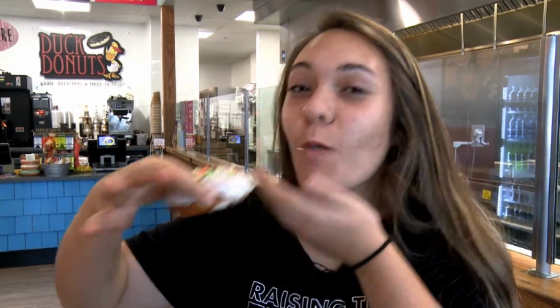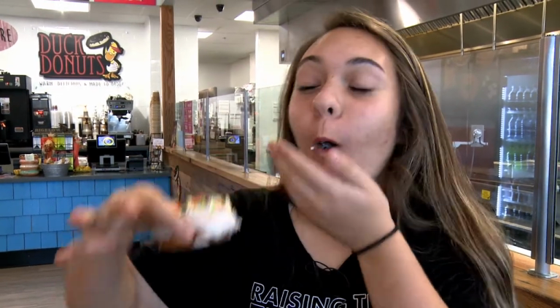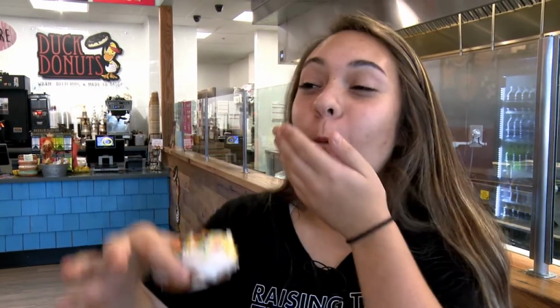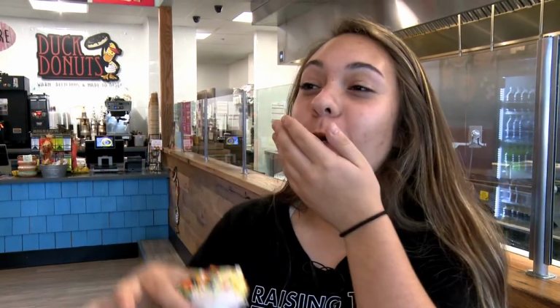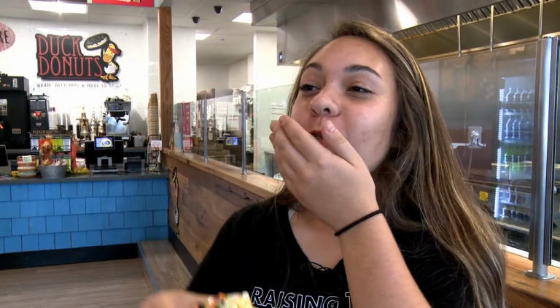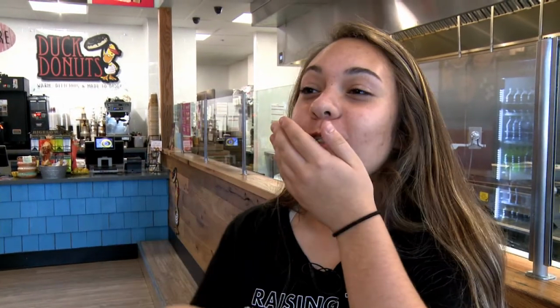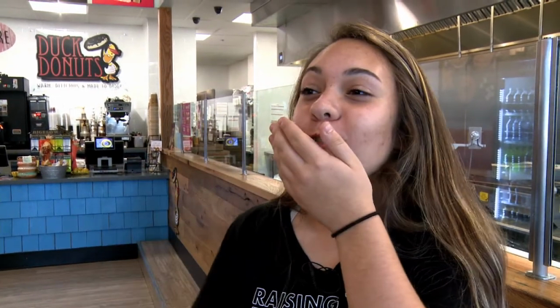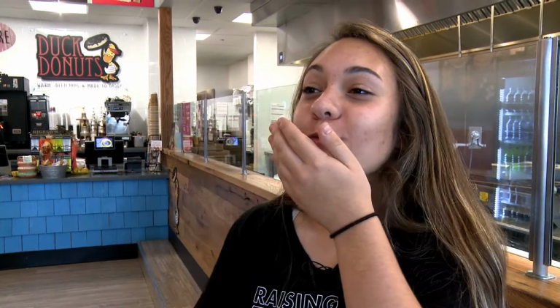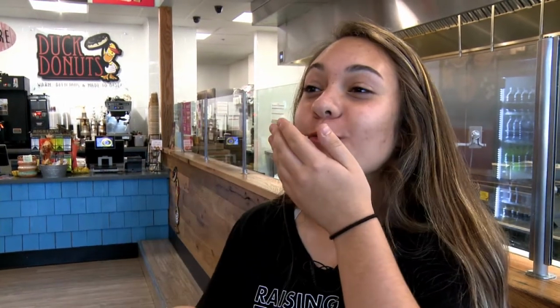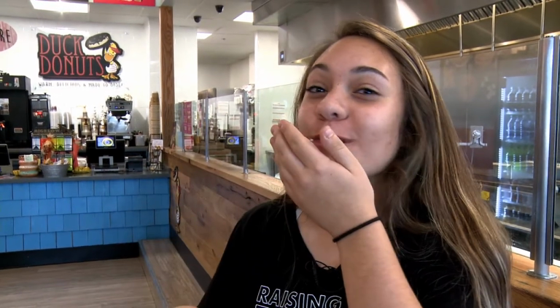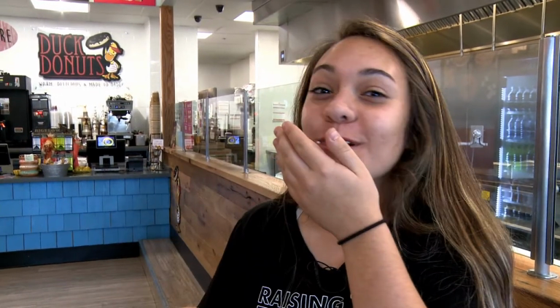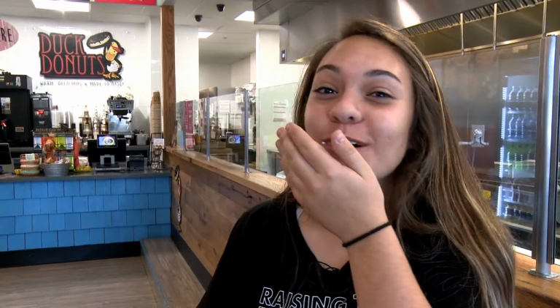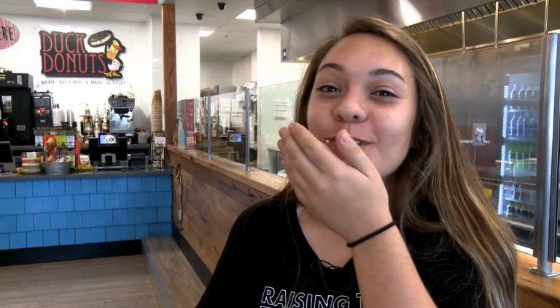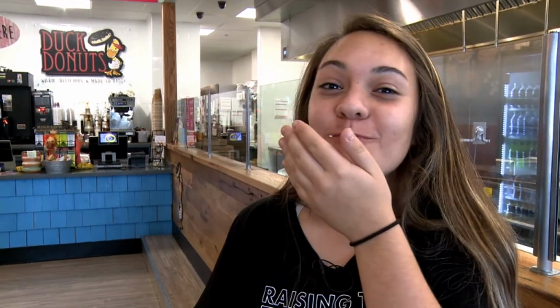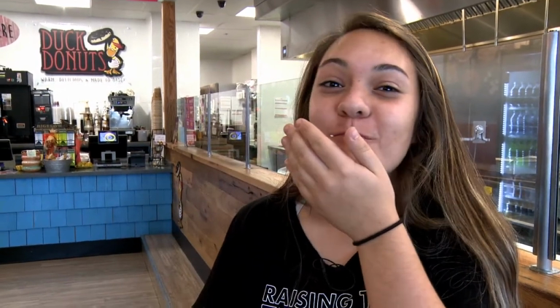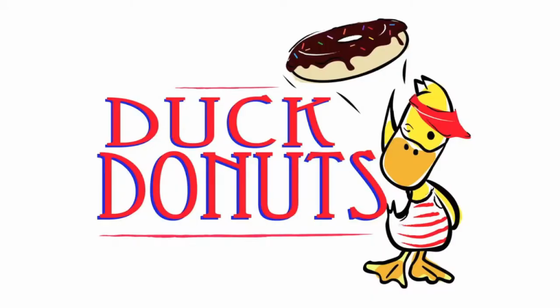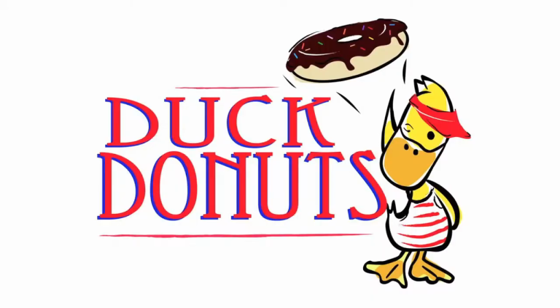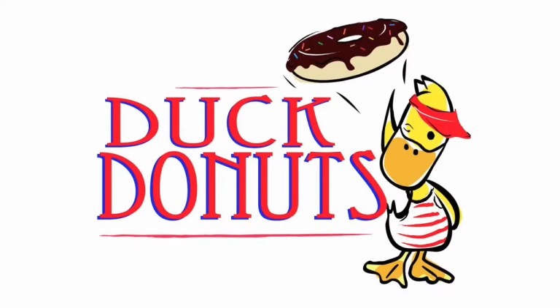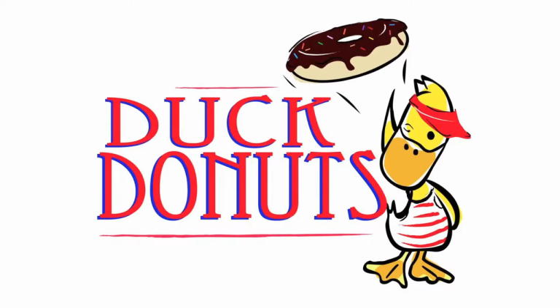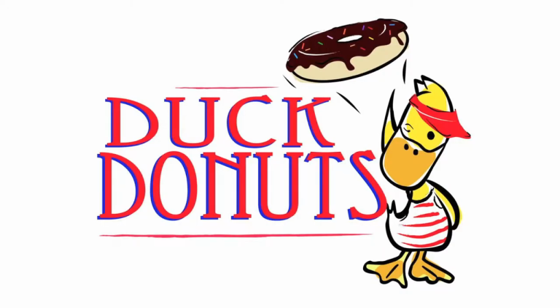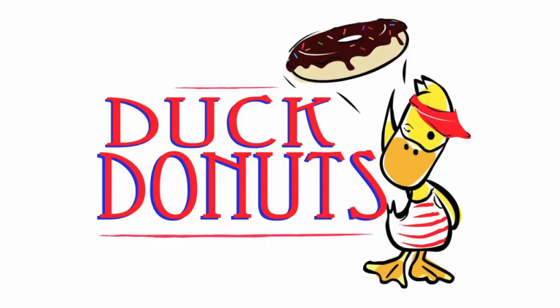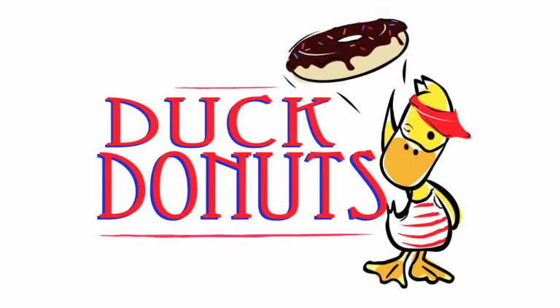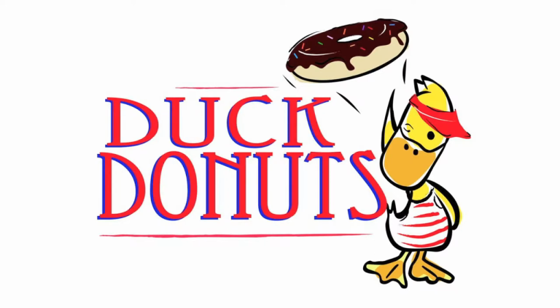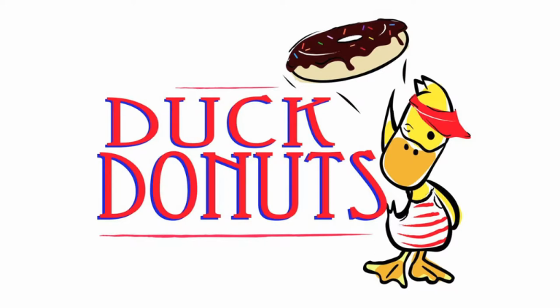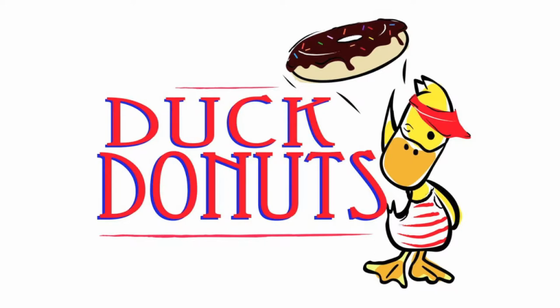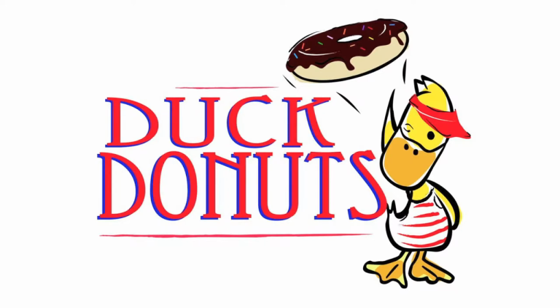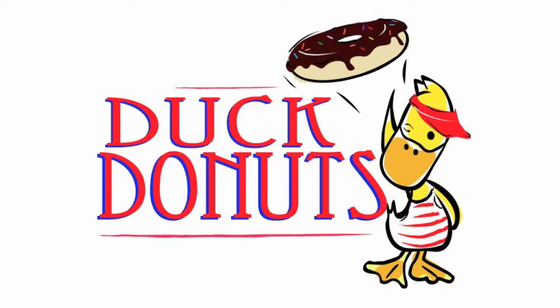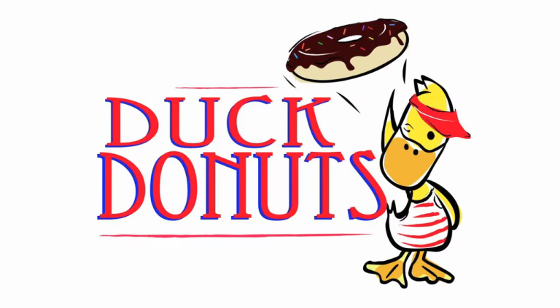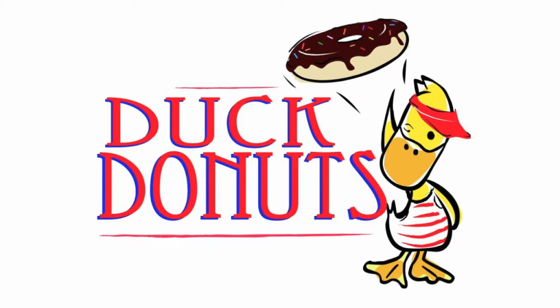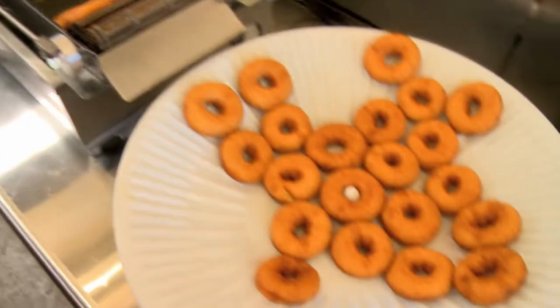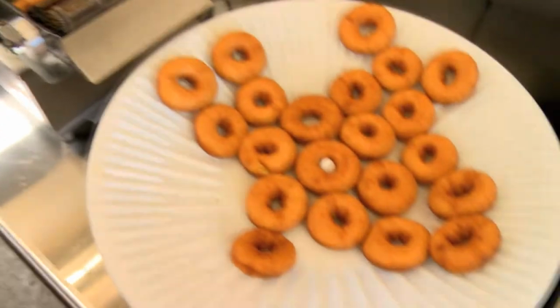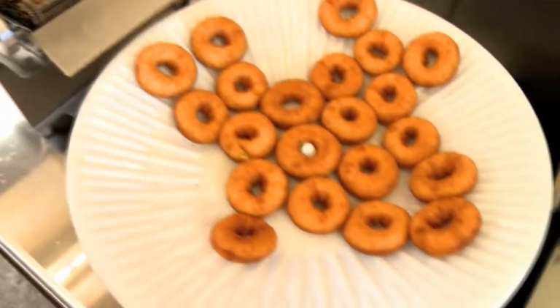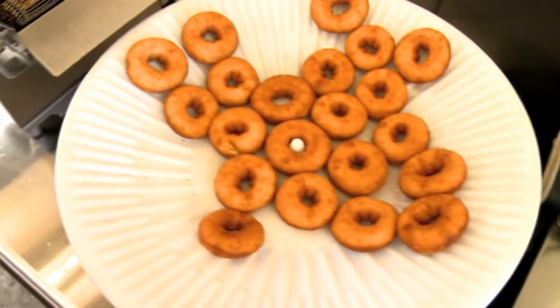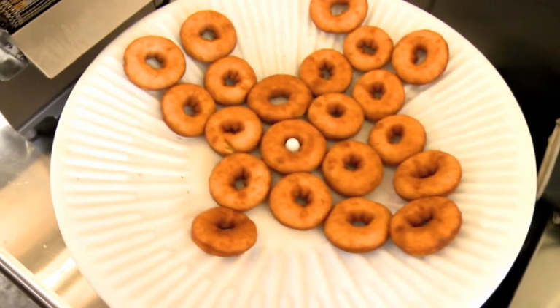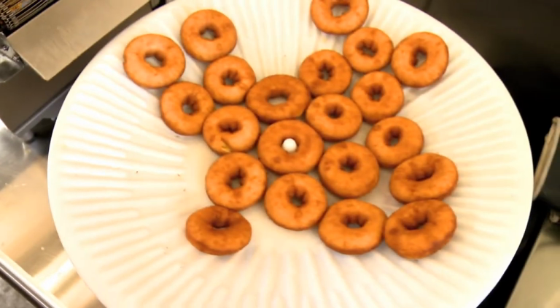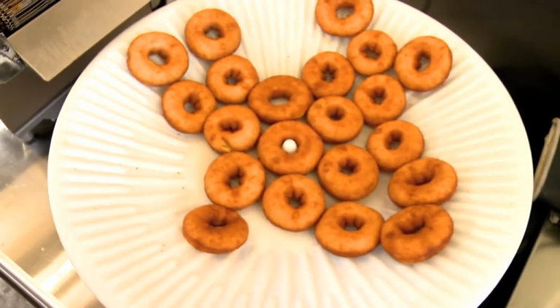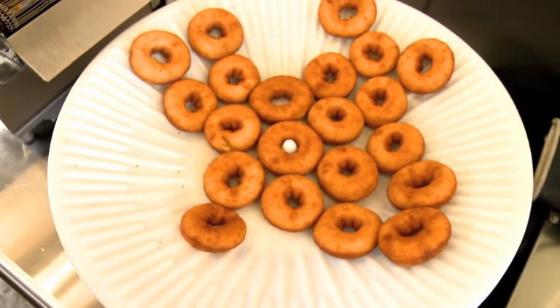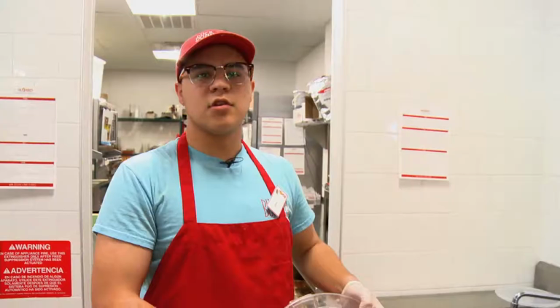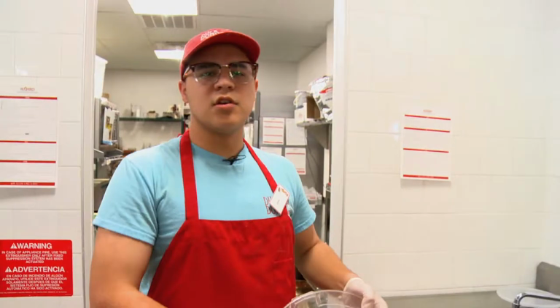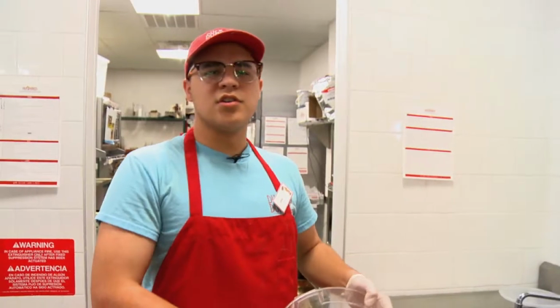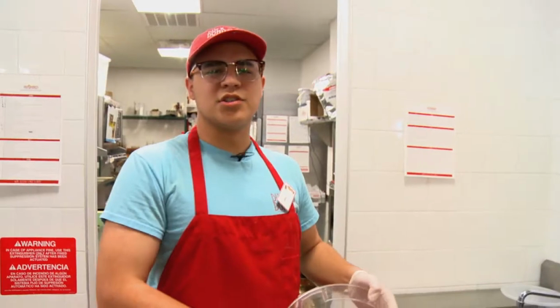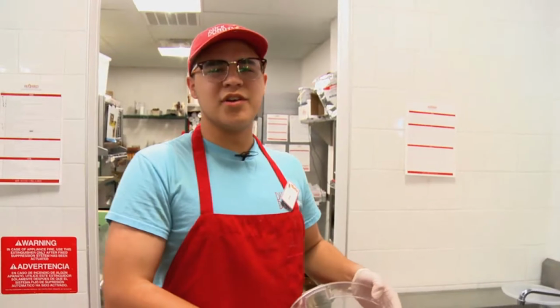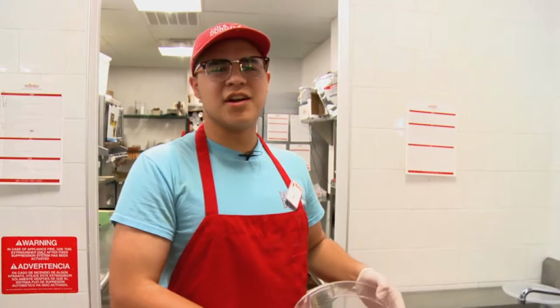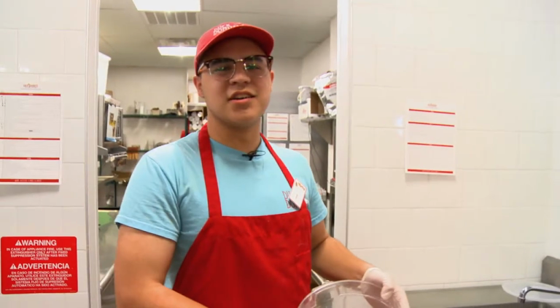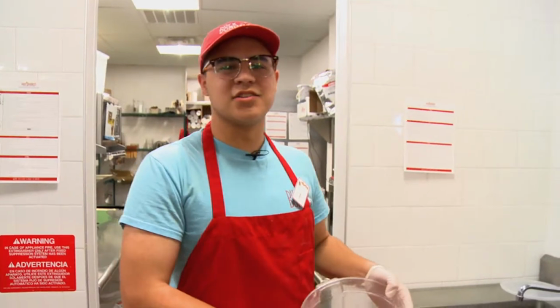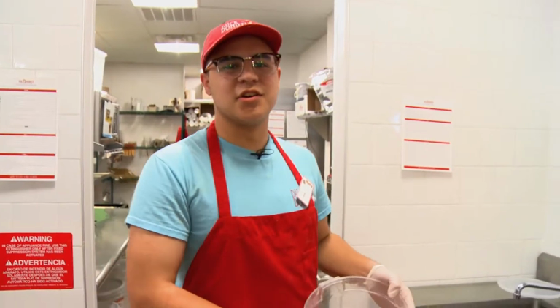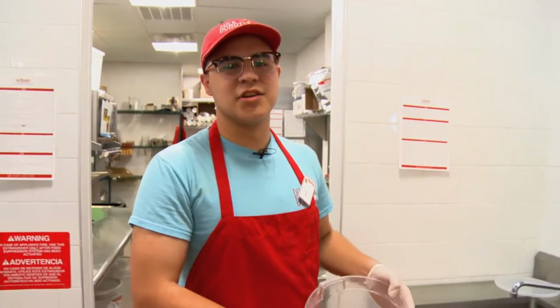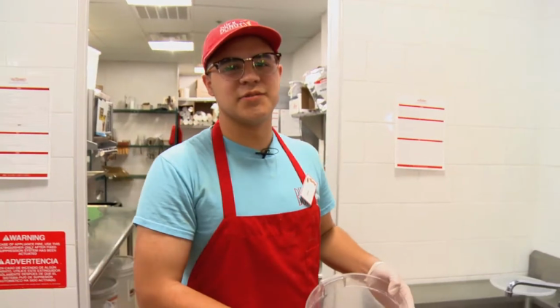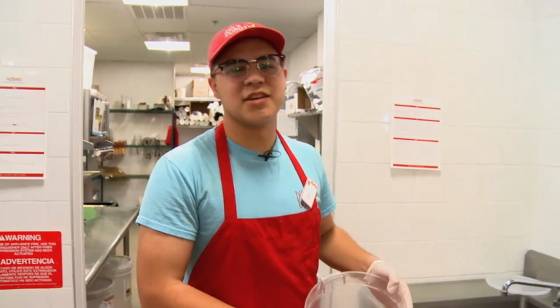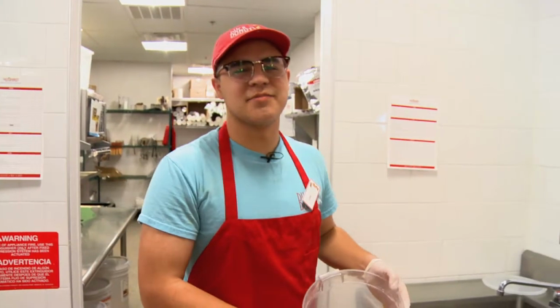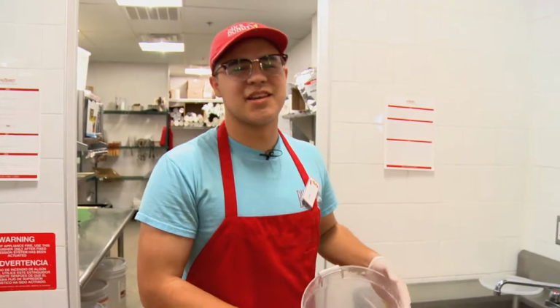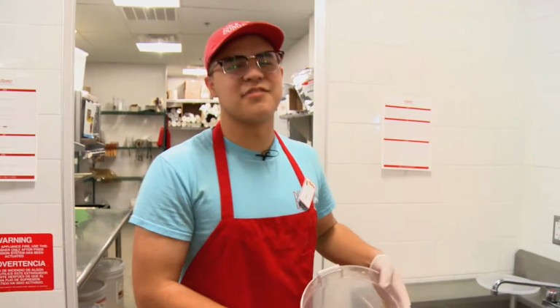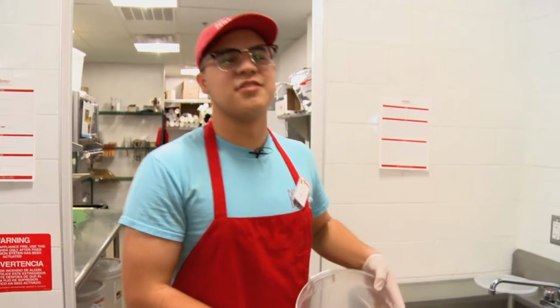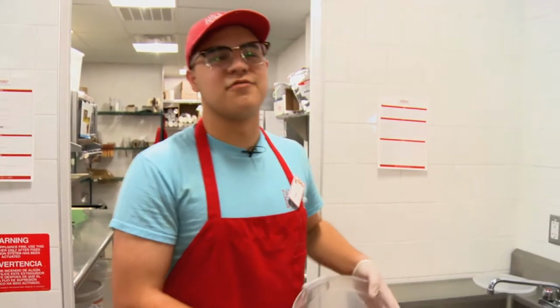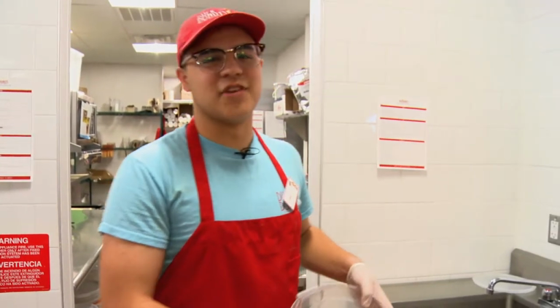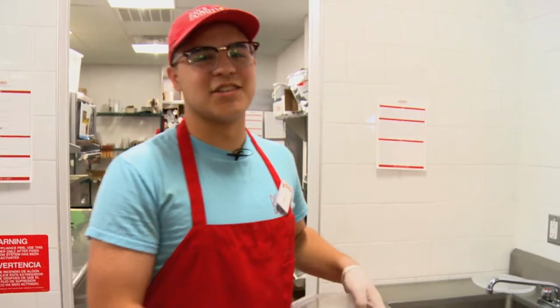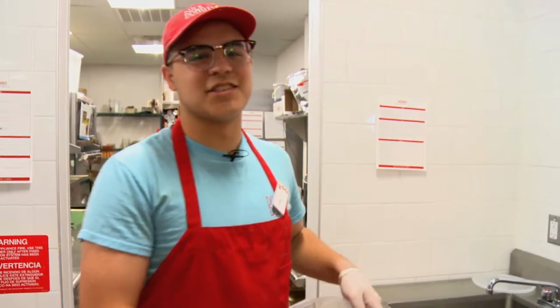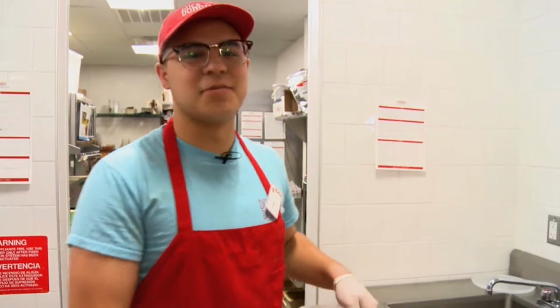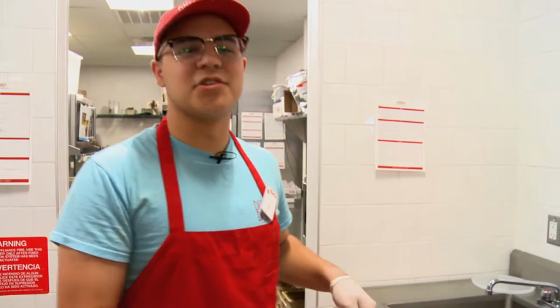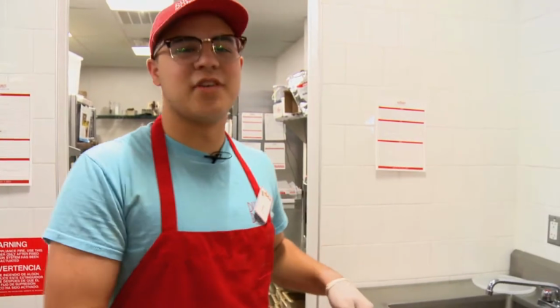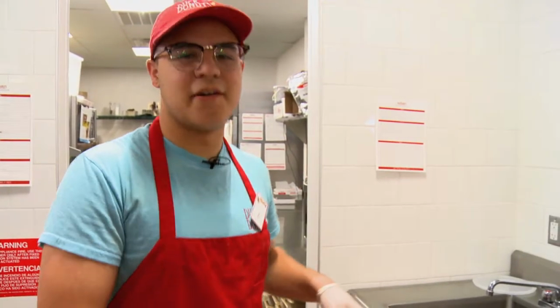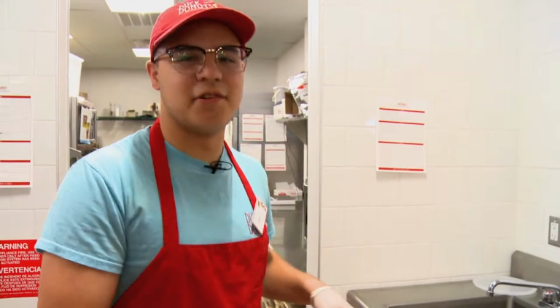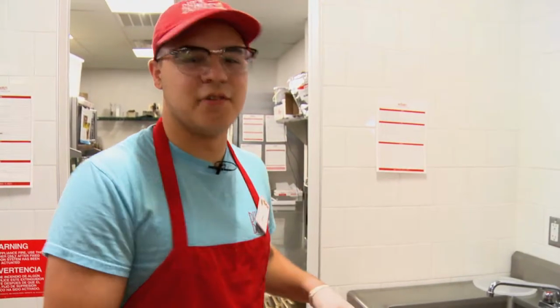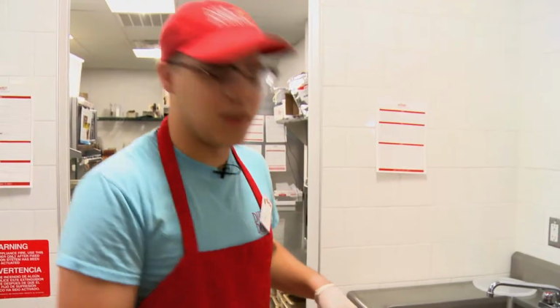Oh my god, that tastes really good. This is so good. So here at Dunk Donuts, we like to make everything fresh. I'm going to show you how we do that.